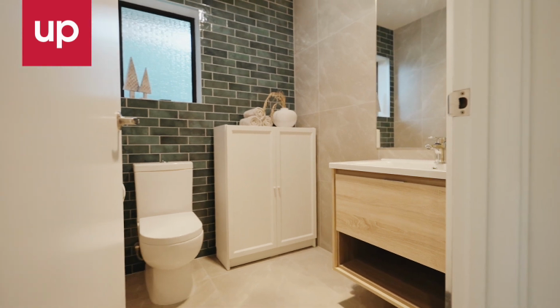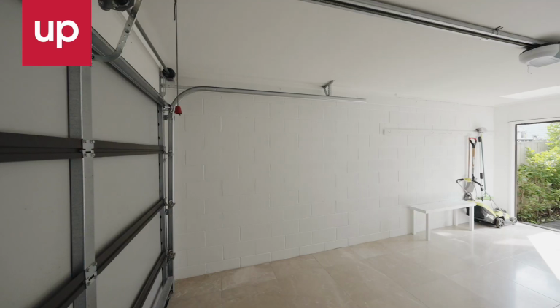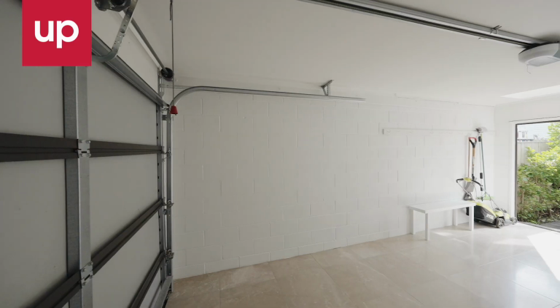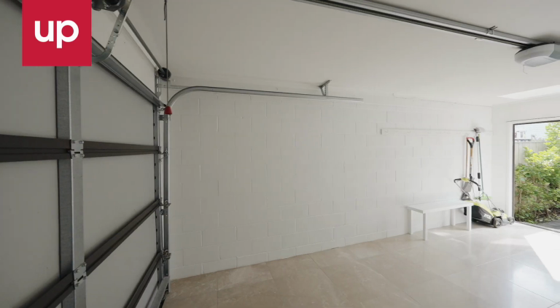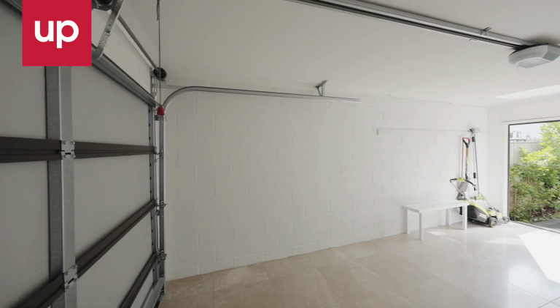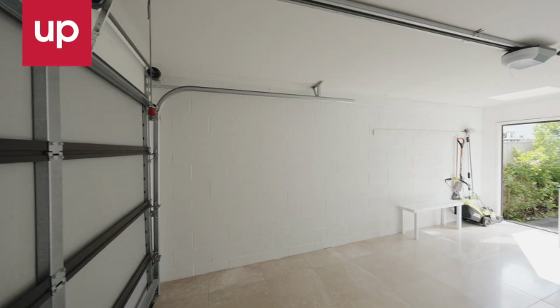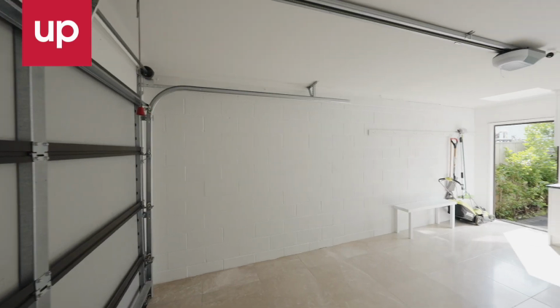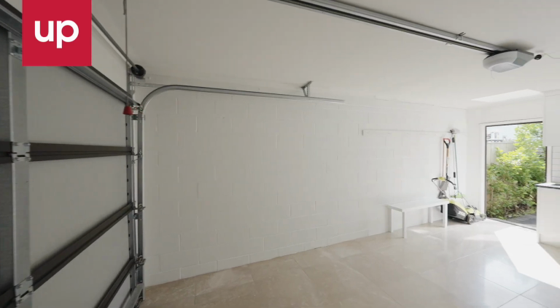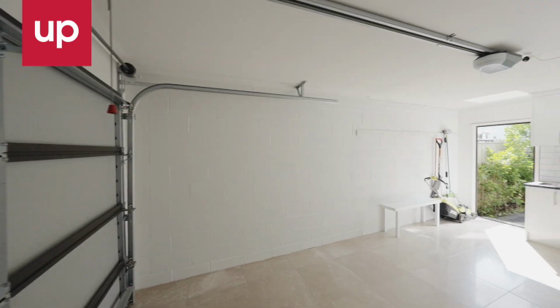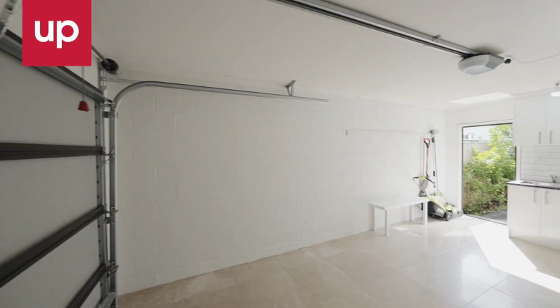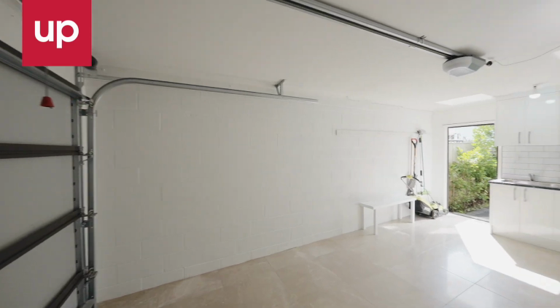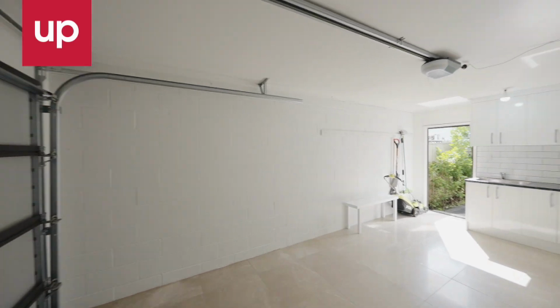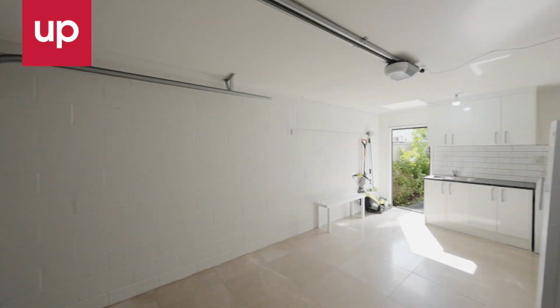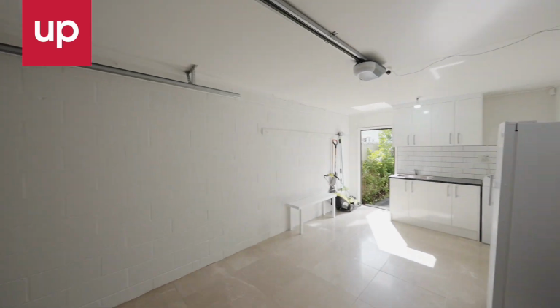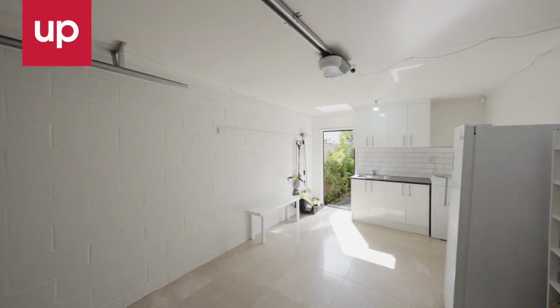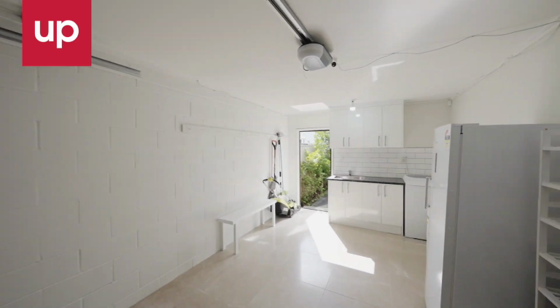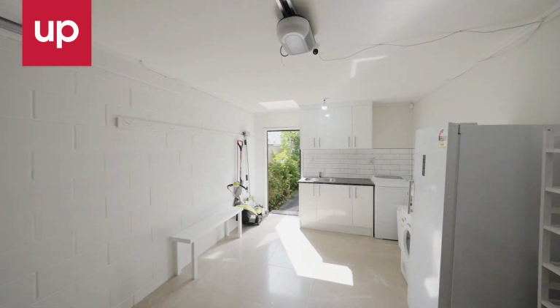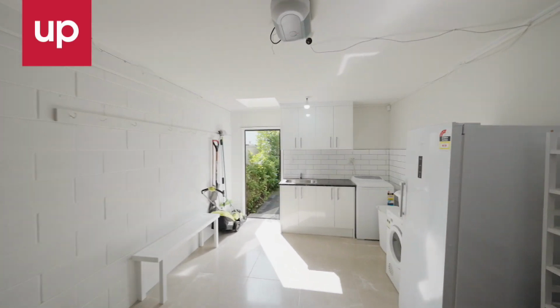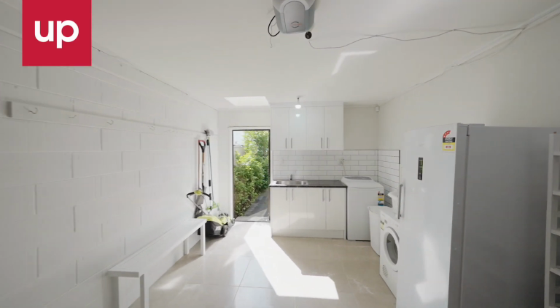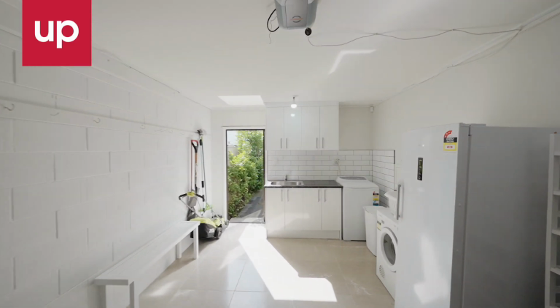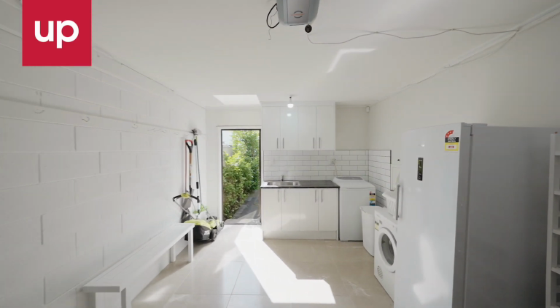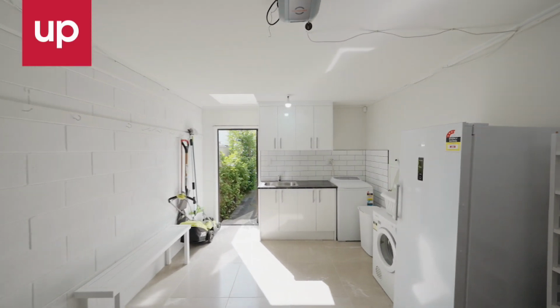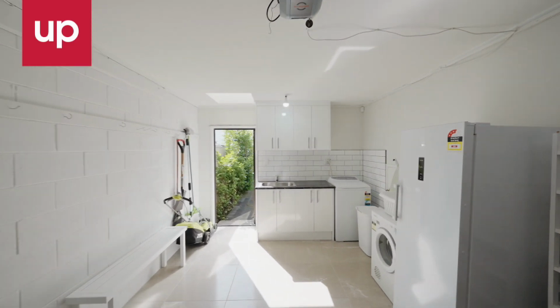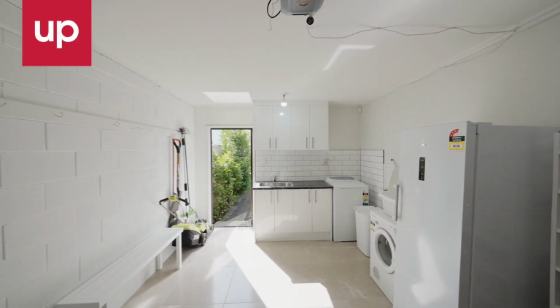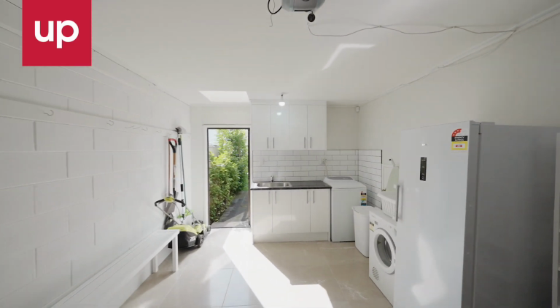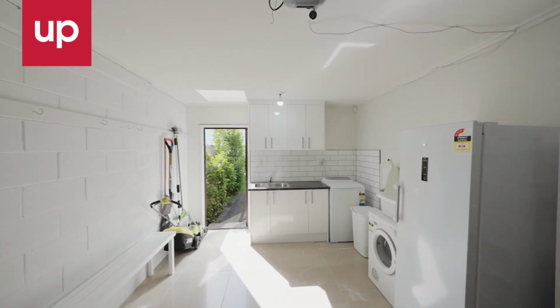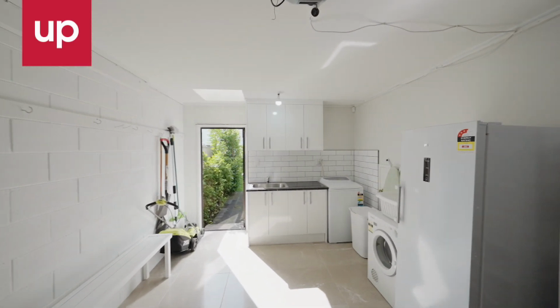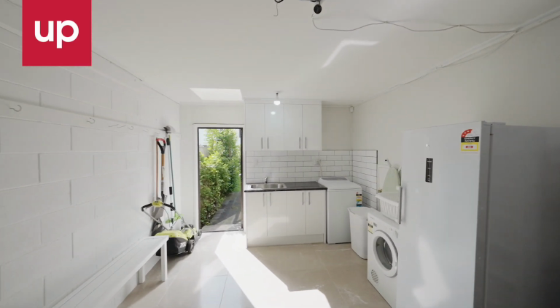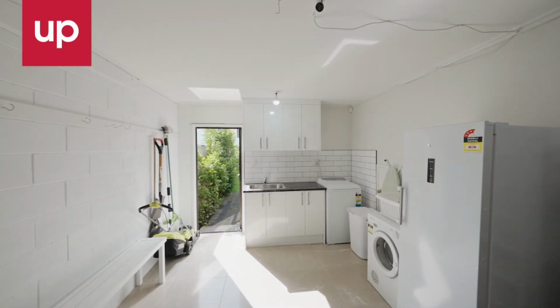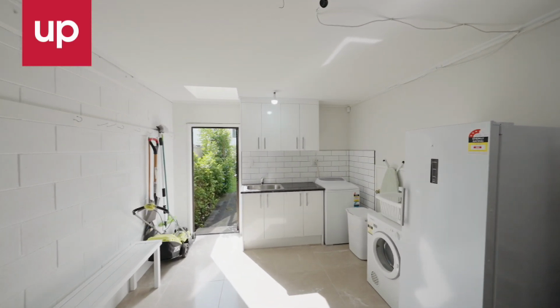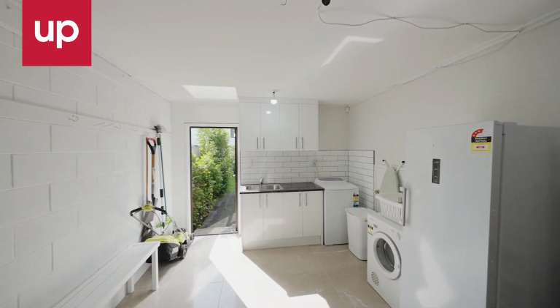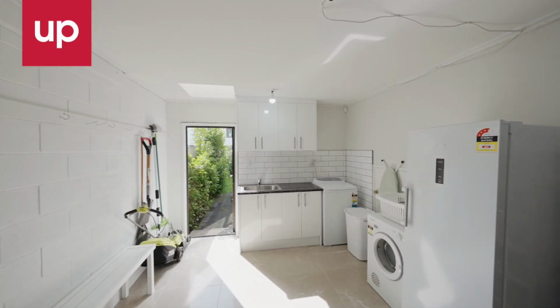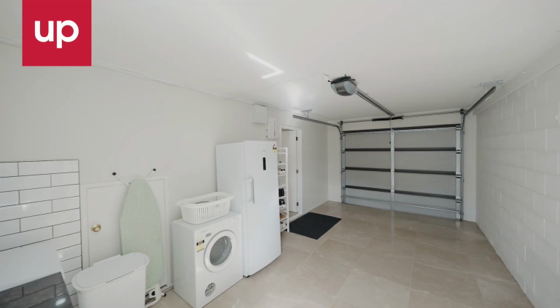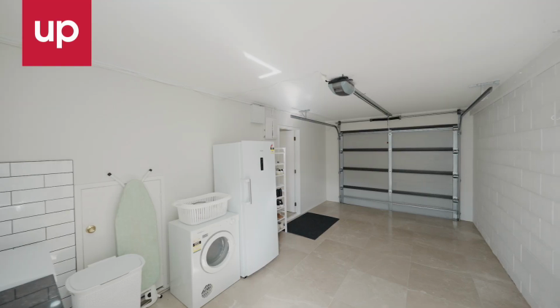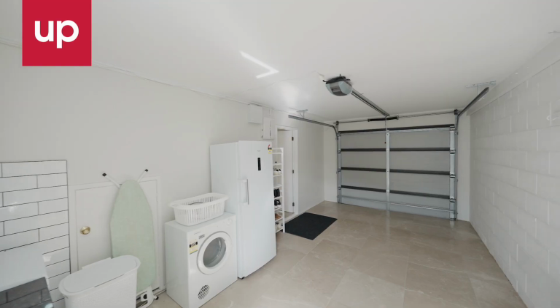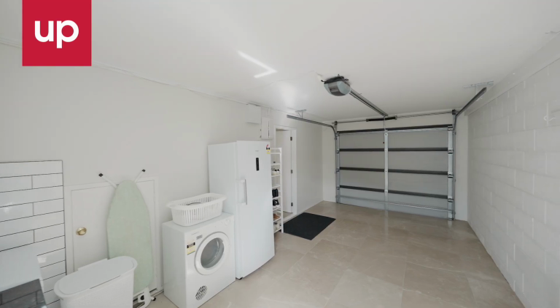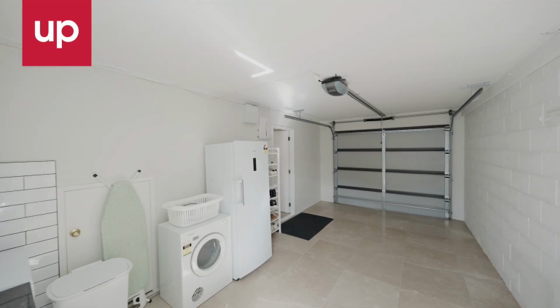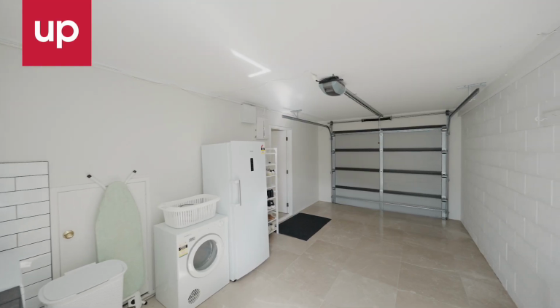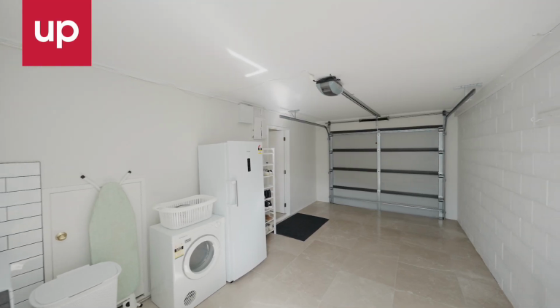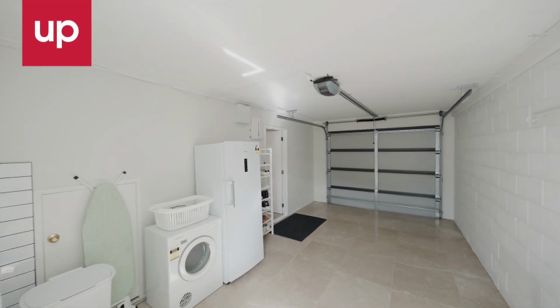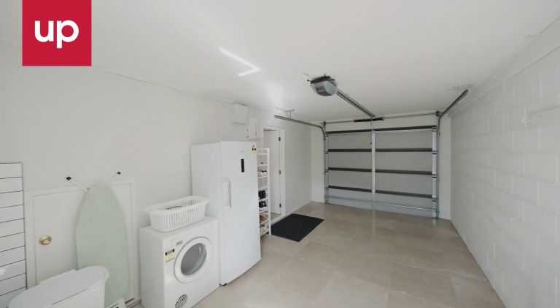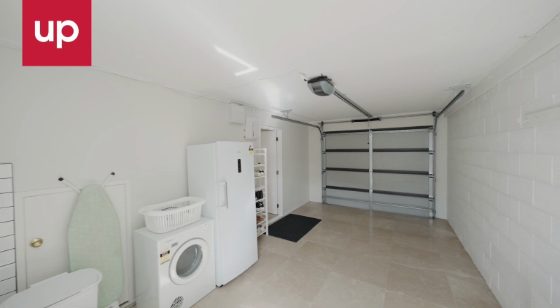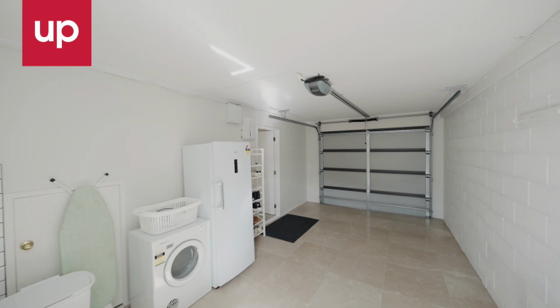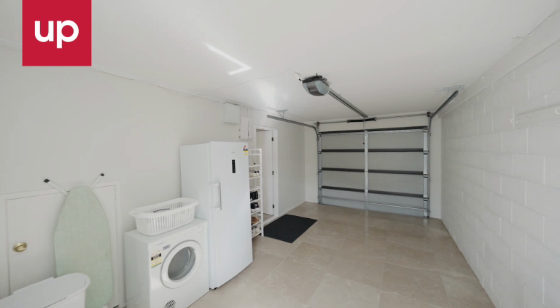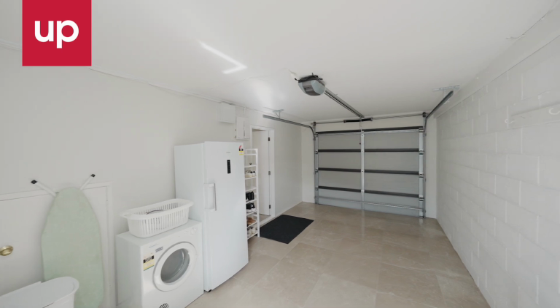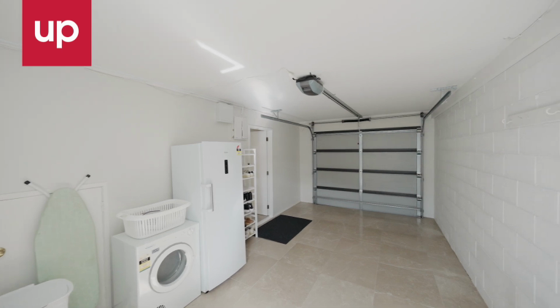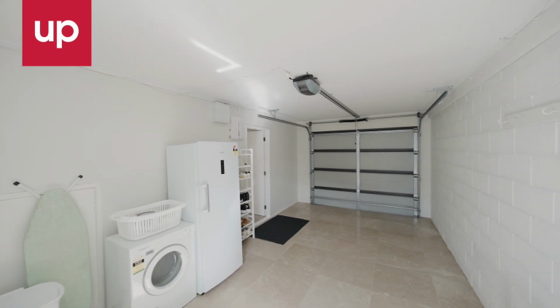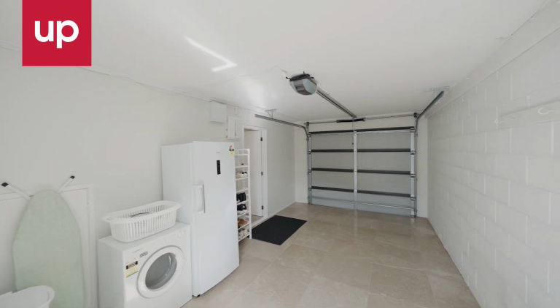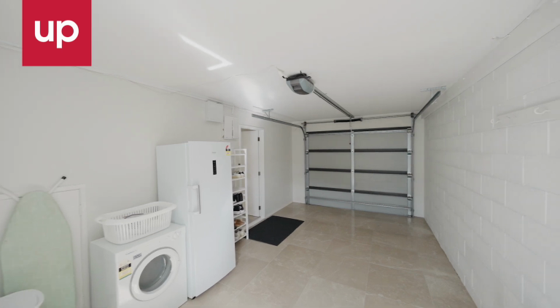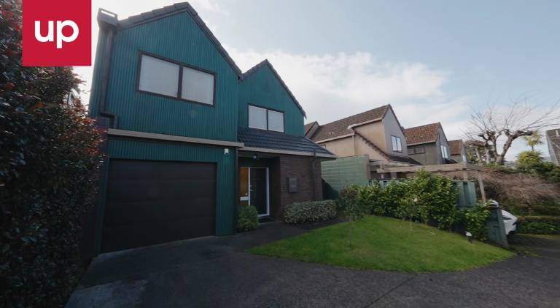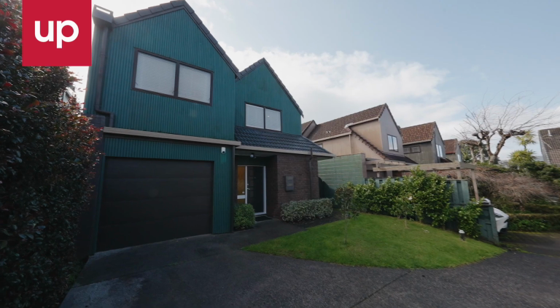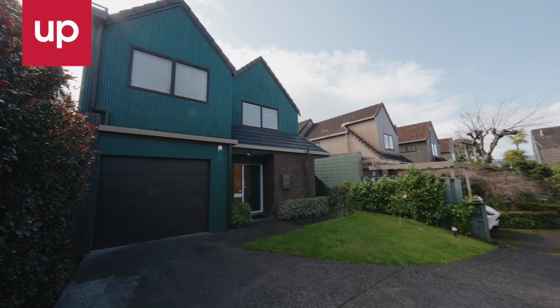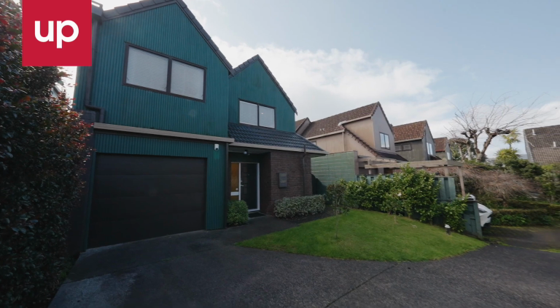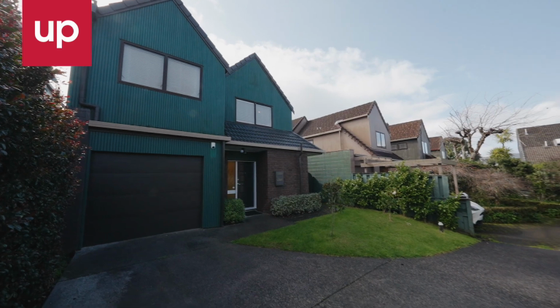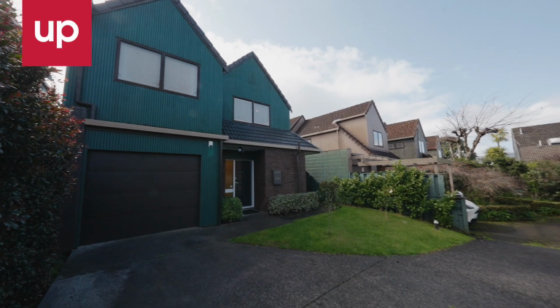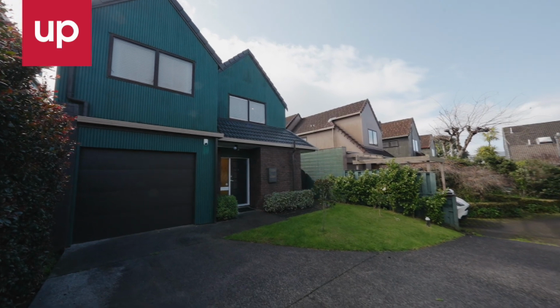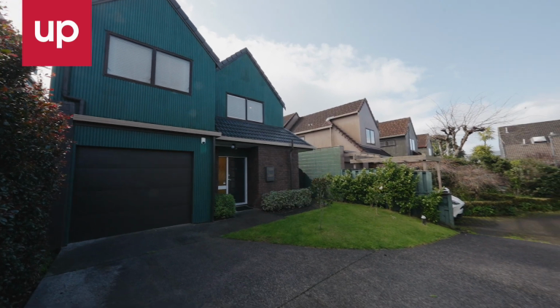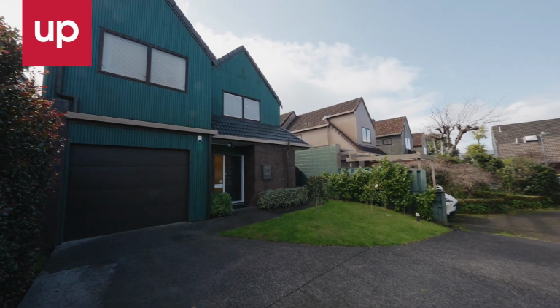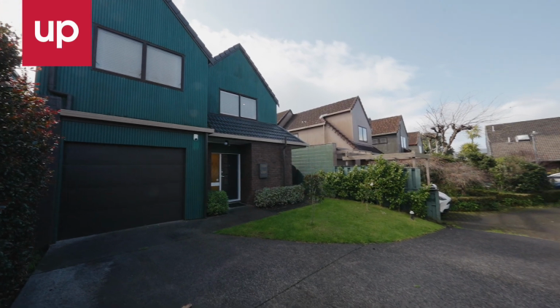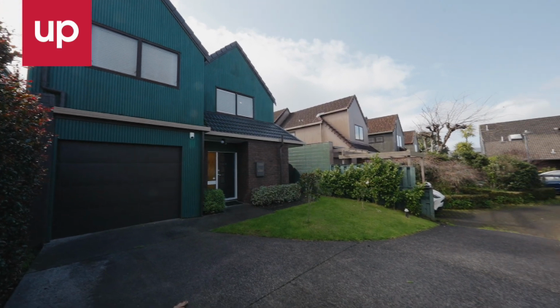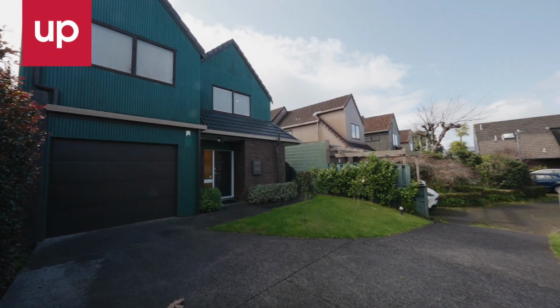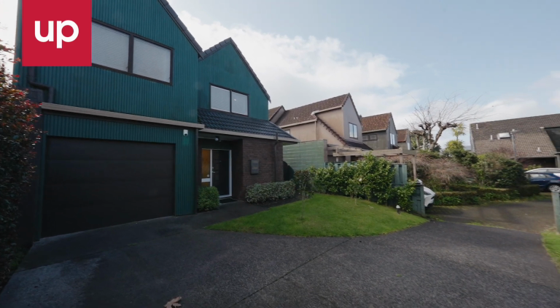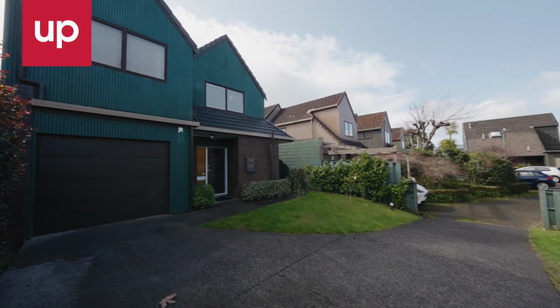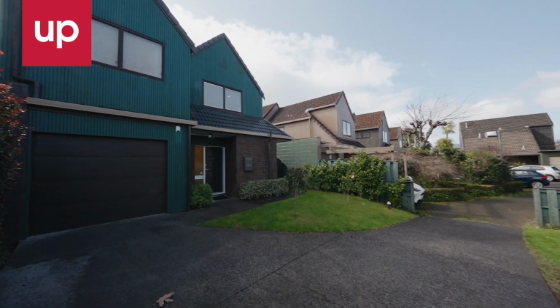The property includes a single-car garage with internal access, storage space and laundry, plus two off-street parking spaces.